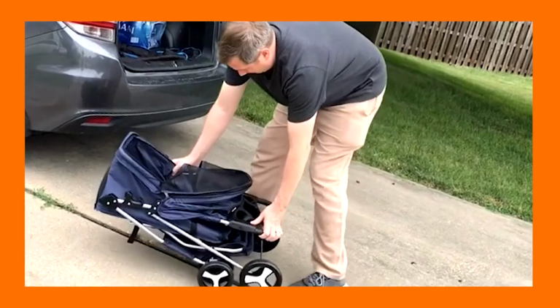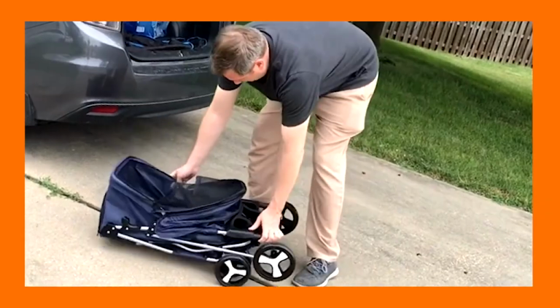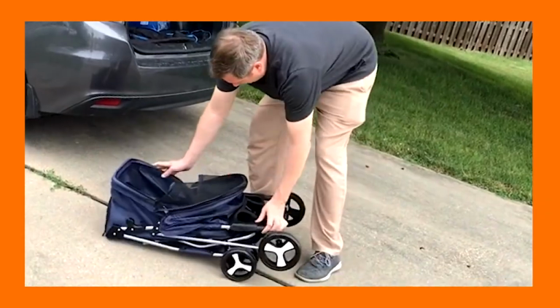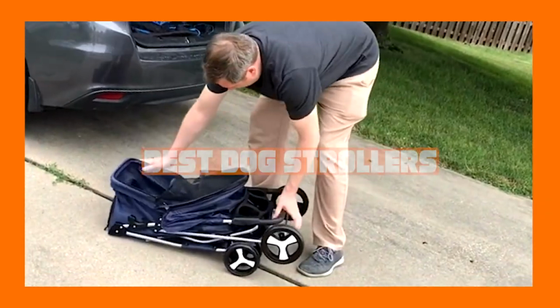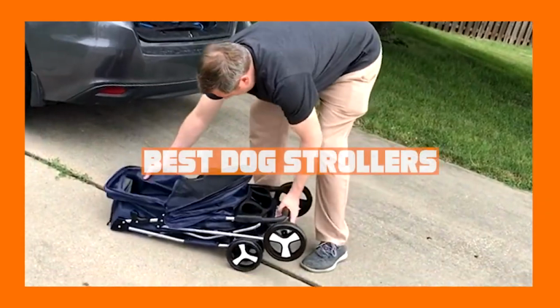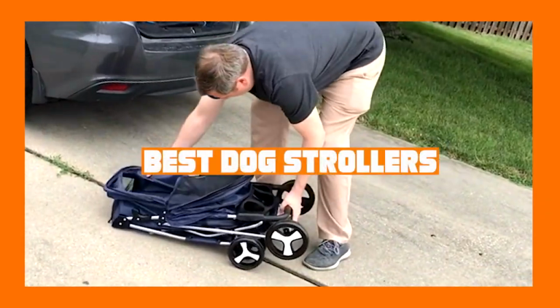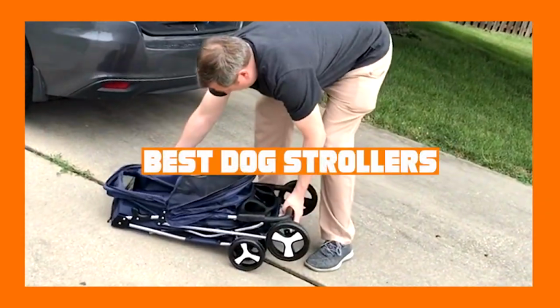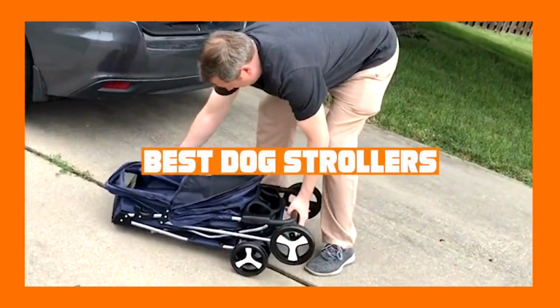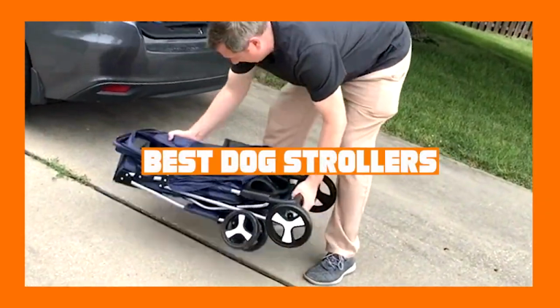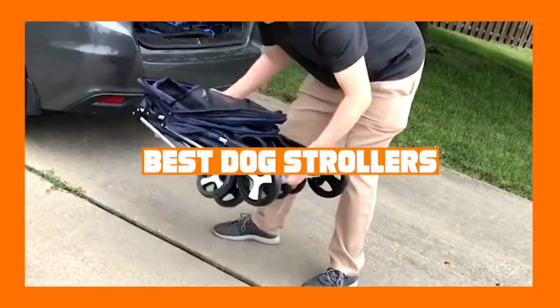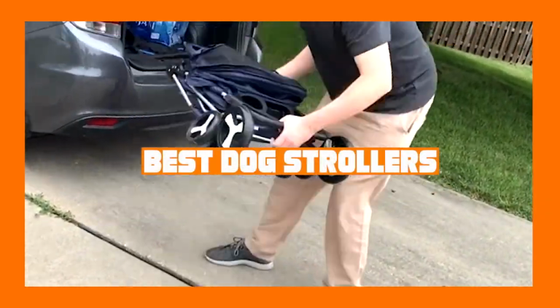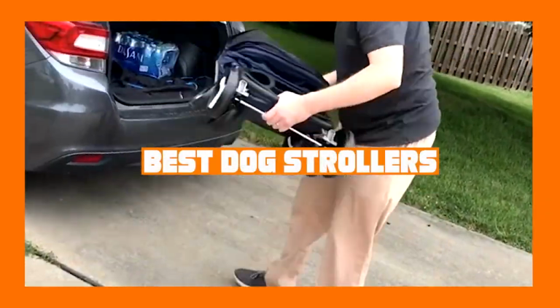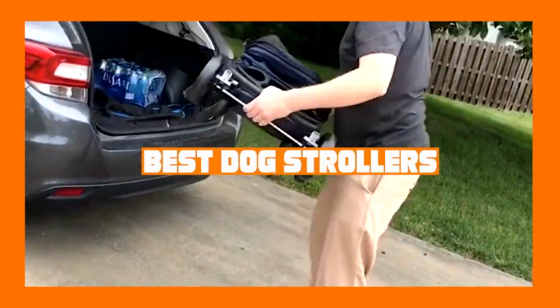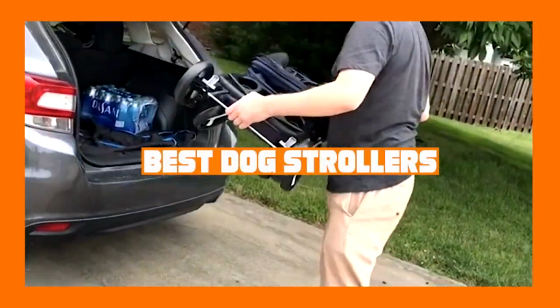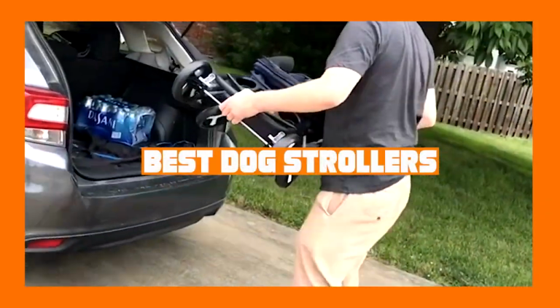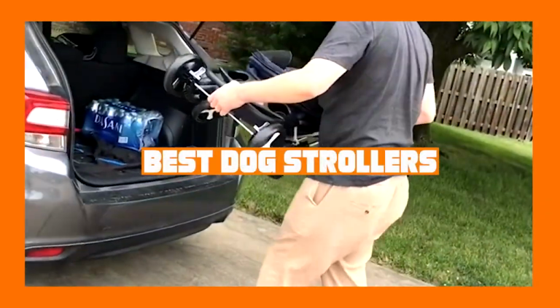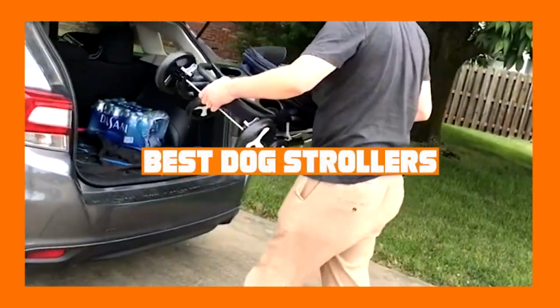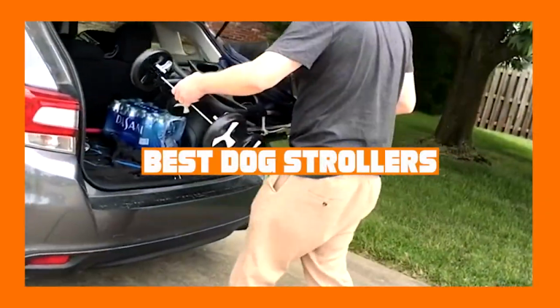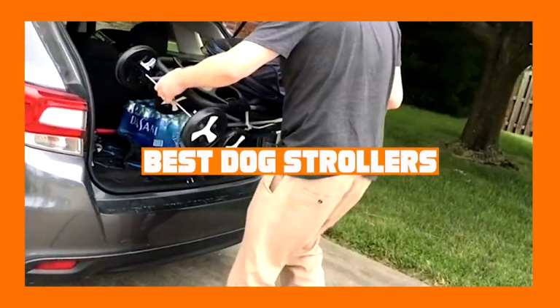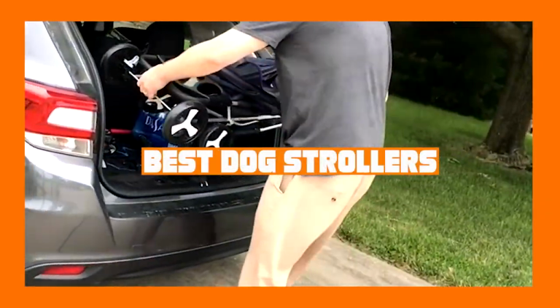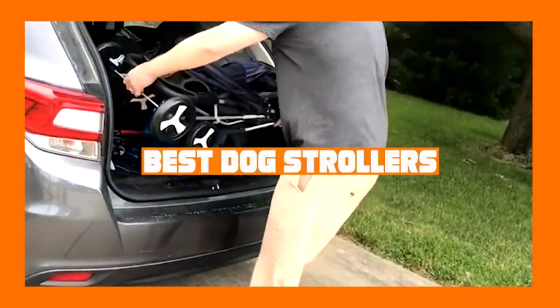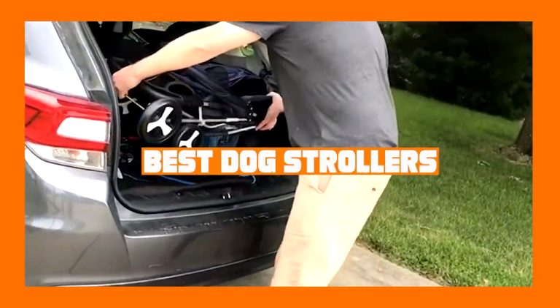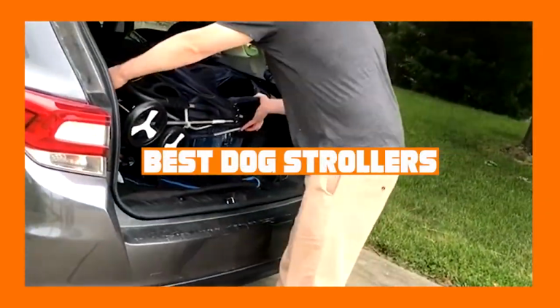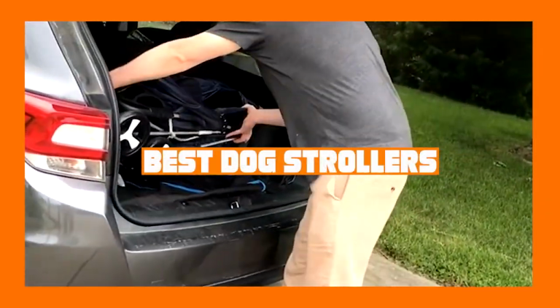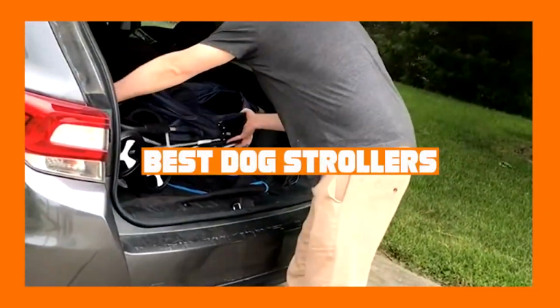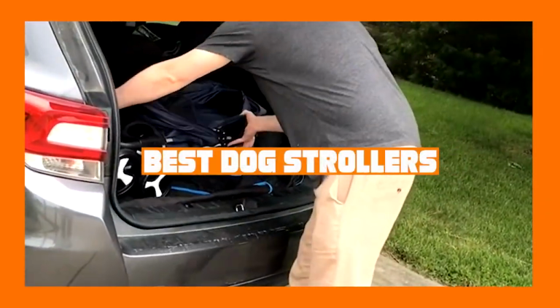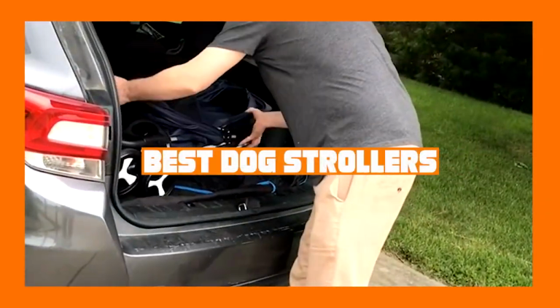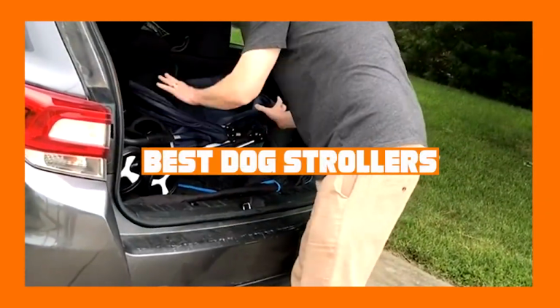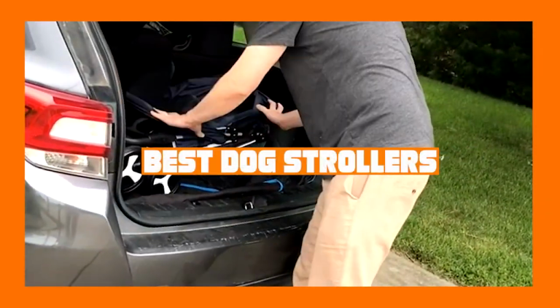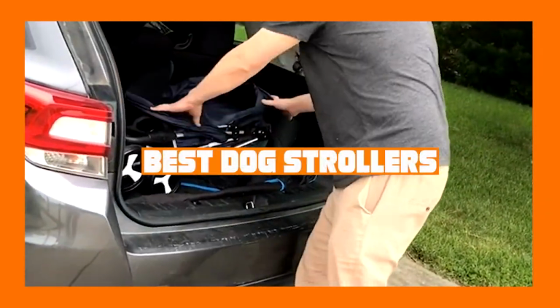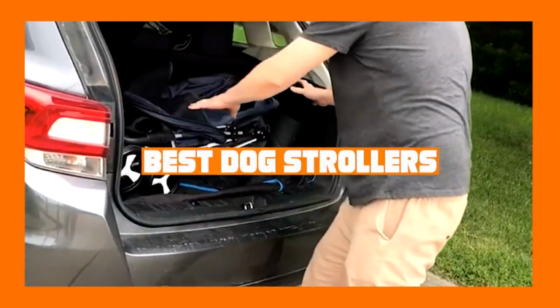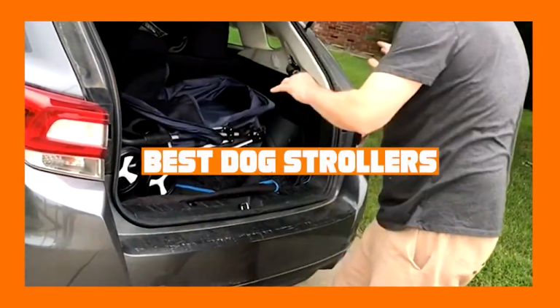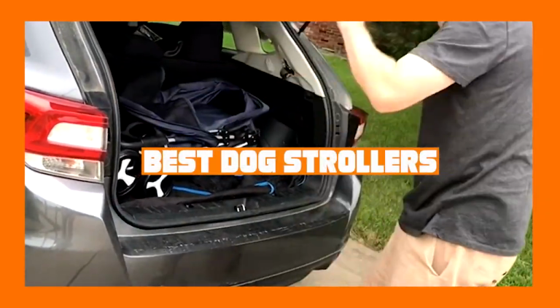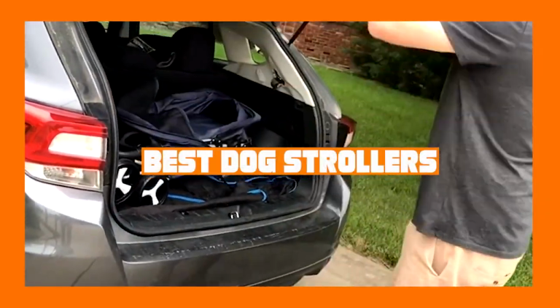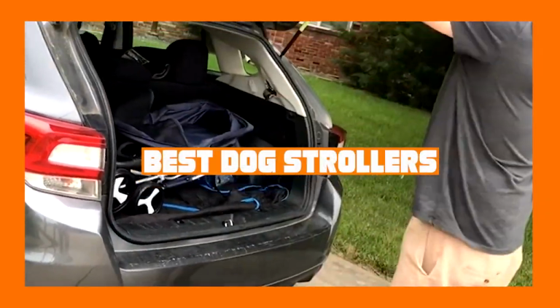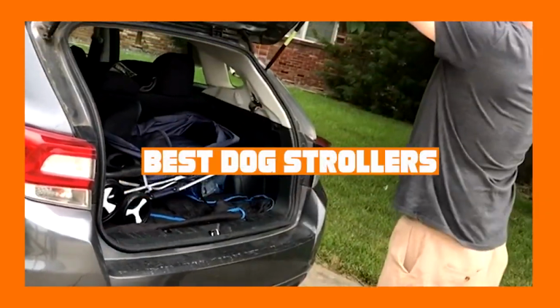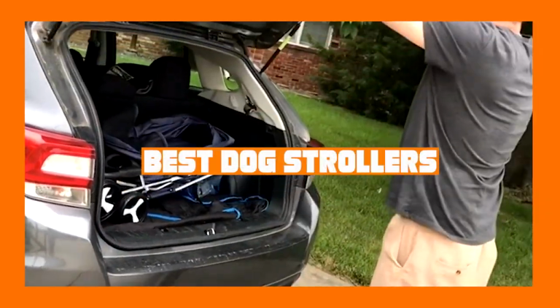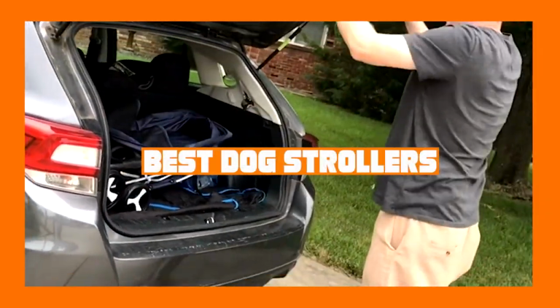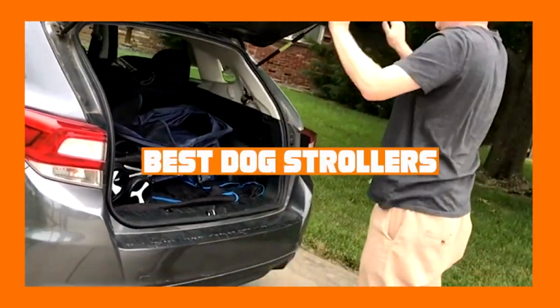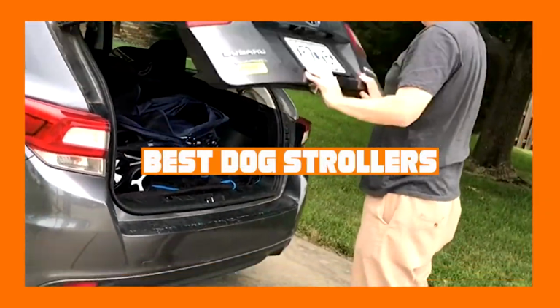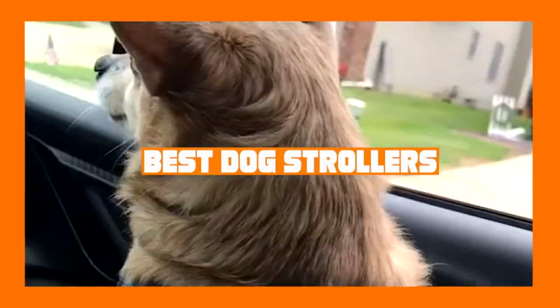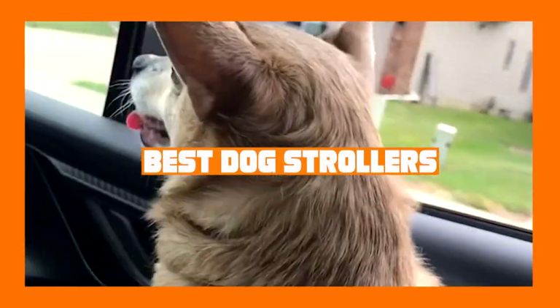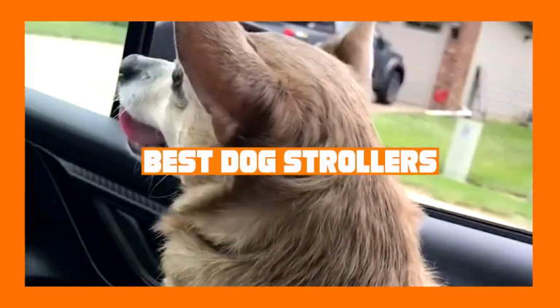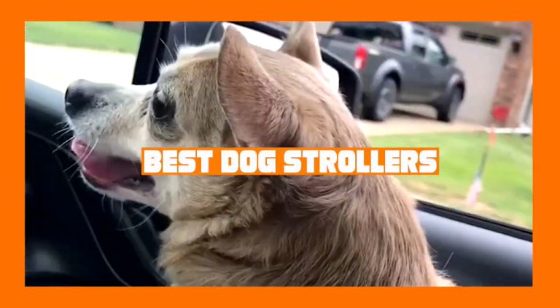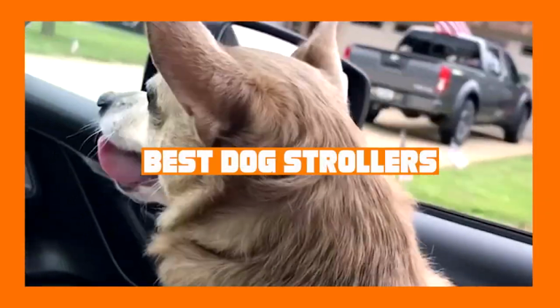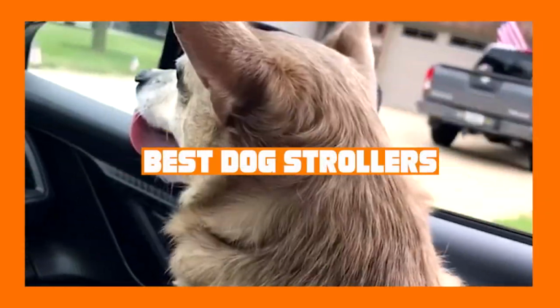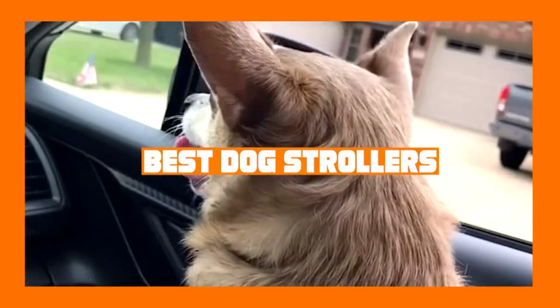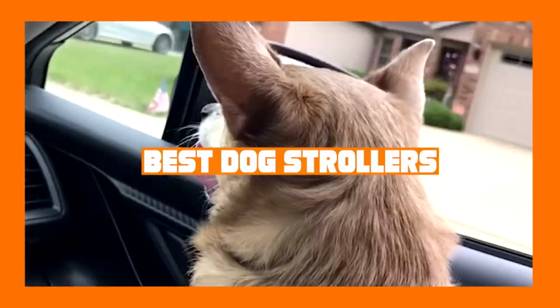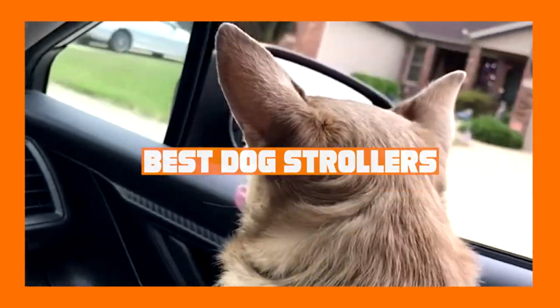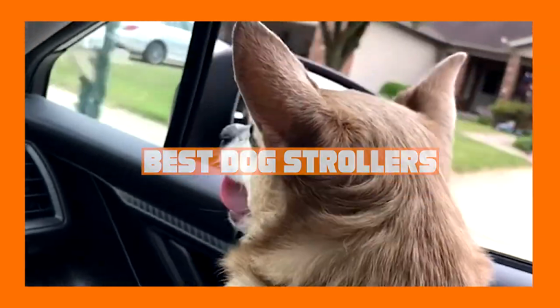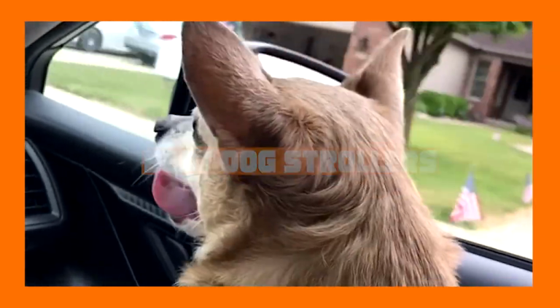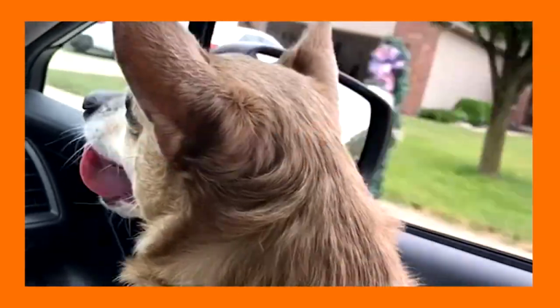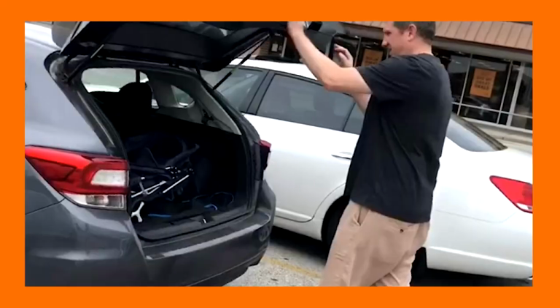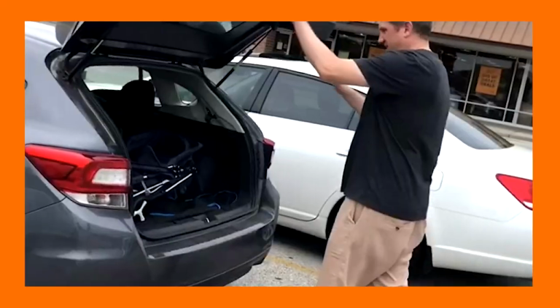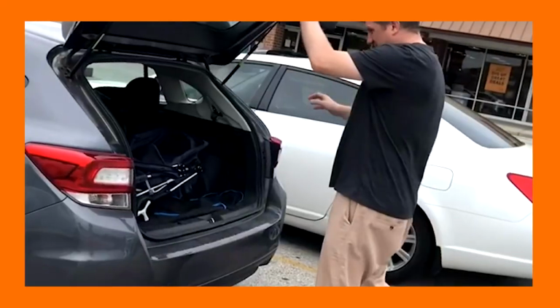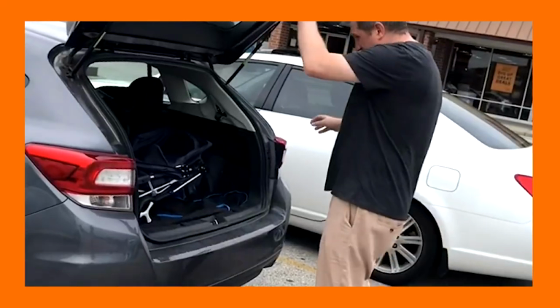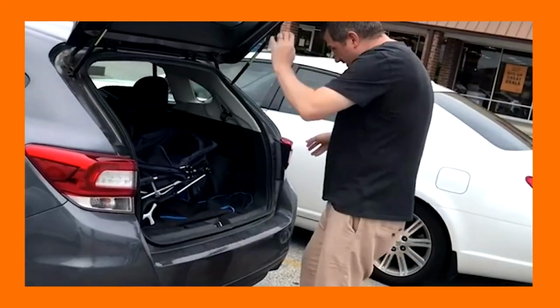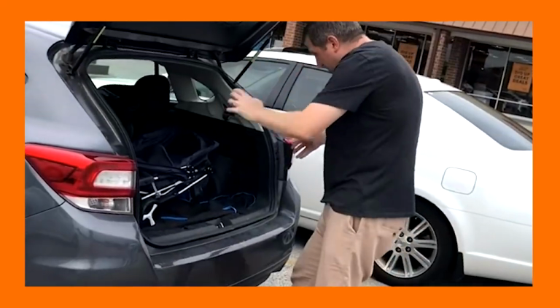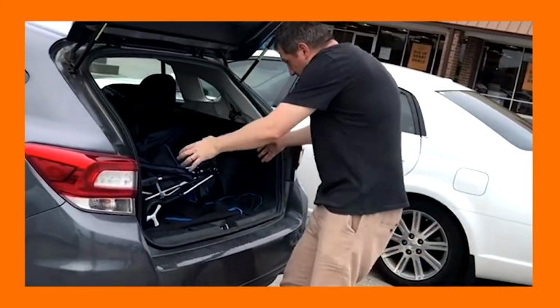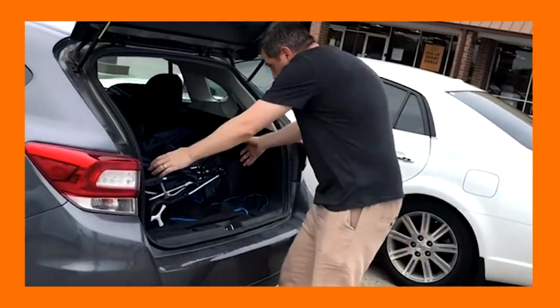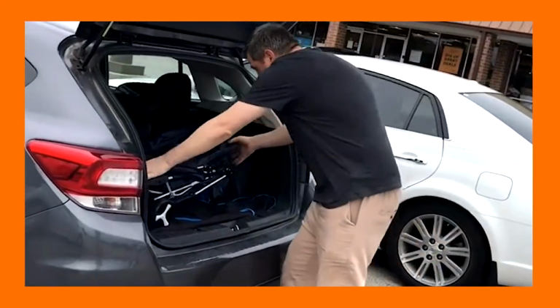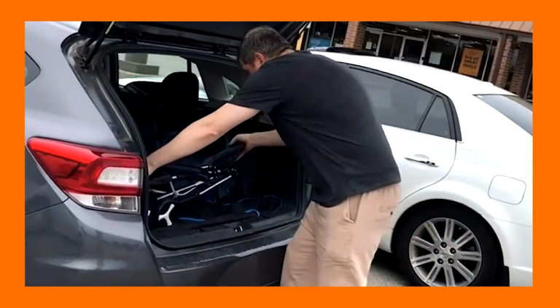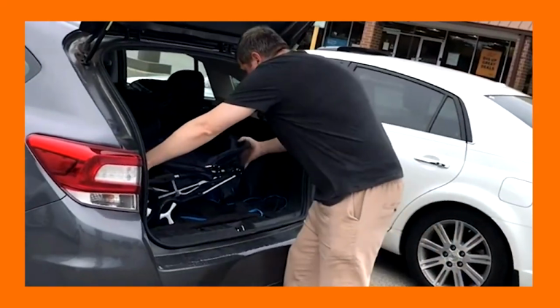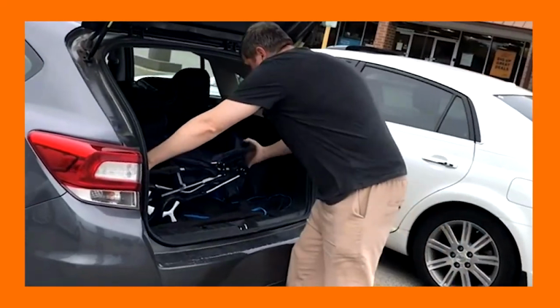If you want to get the best dog strollers according to your needs, then watch the video till the end and then decide. So let's get started.